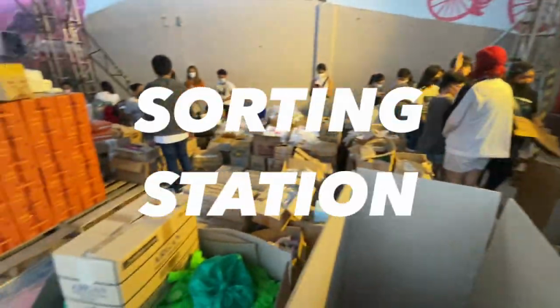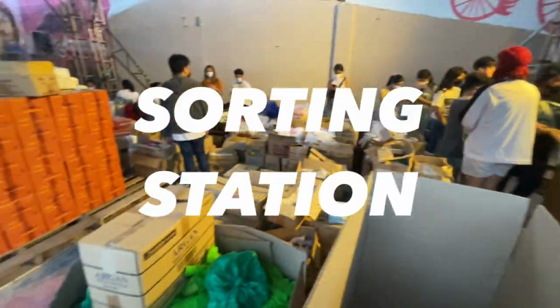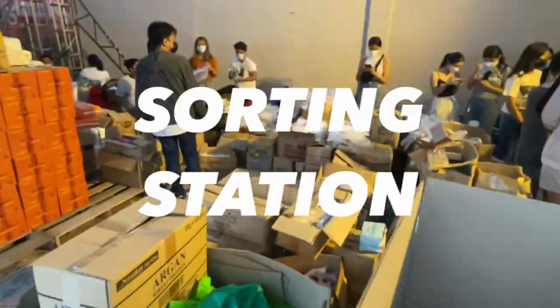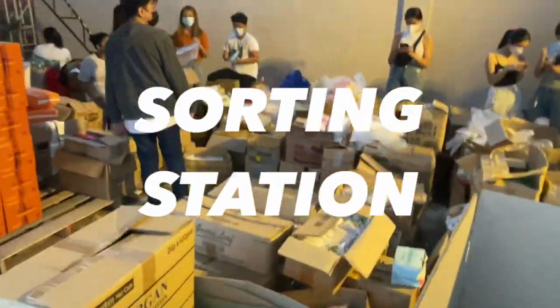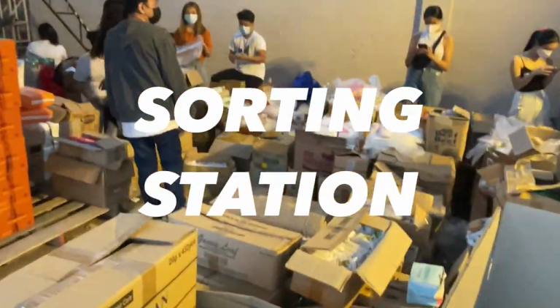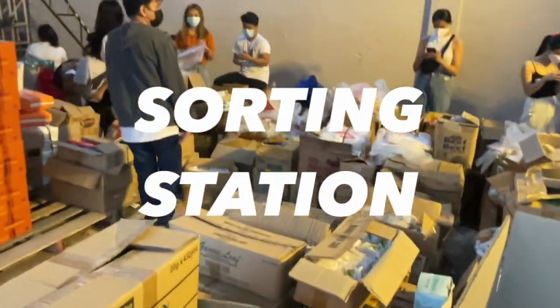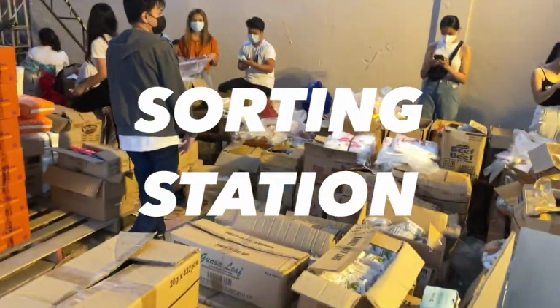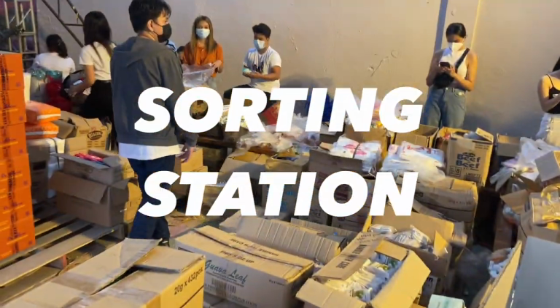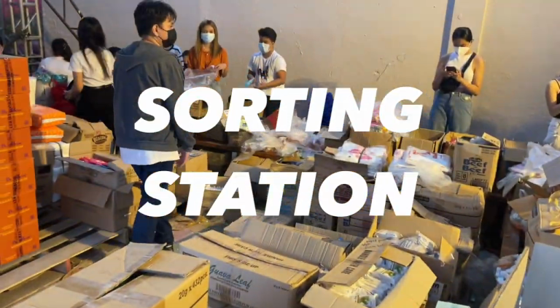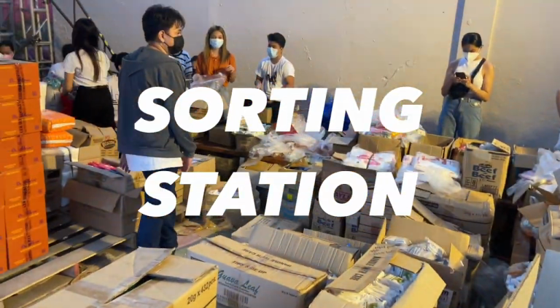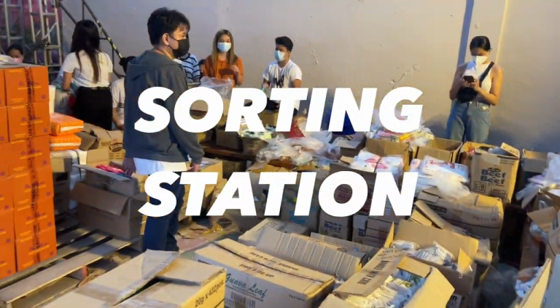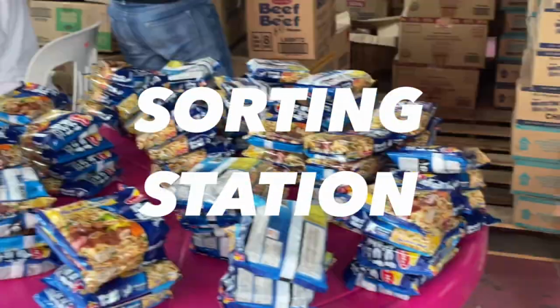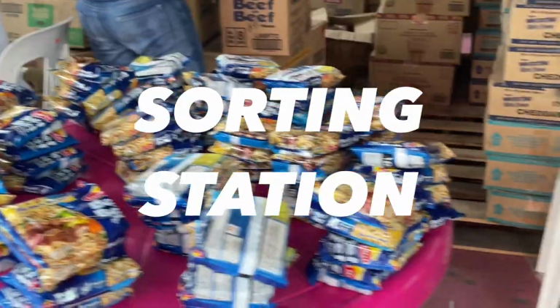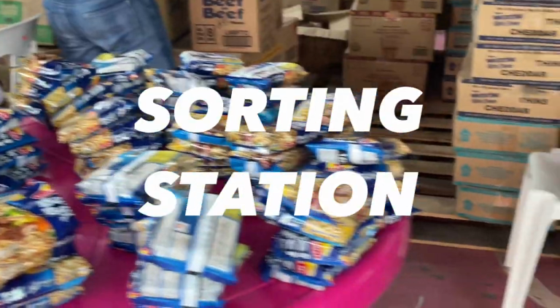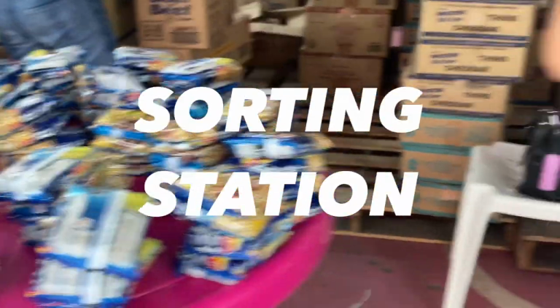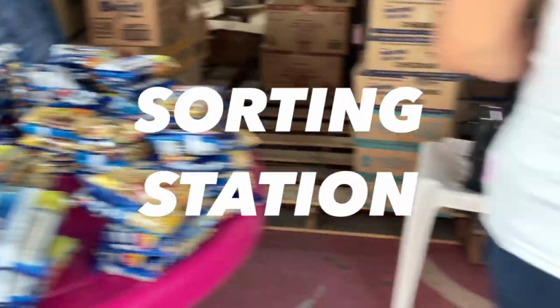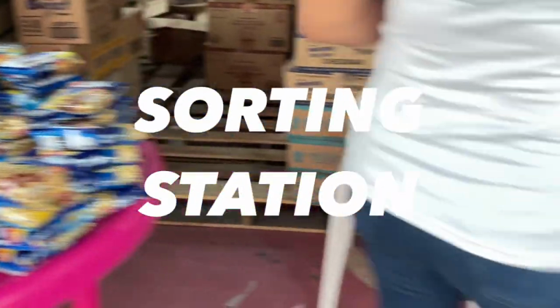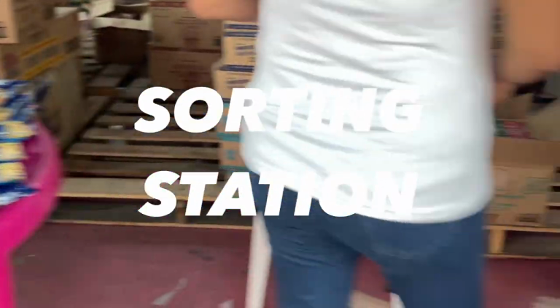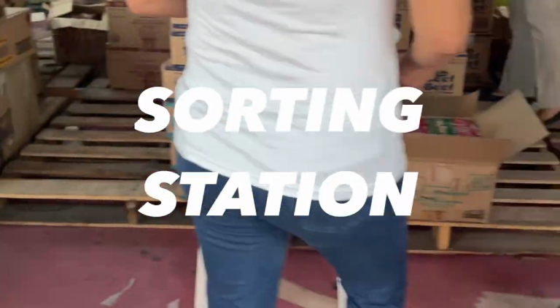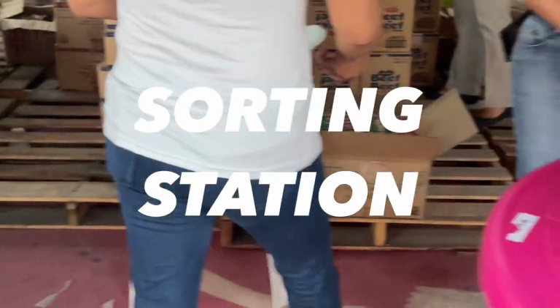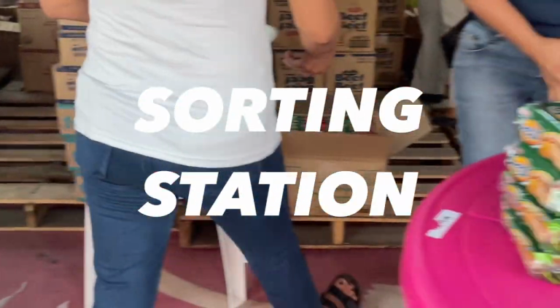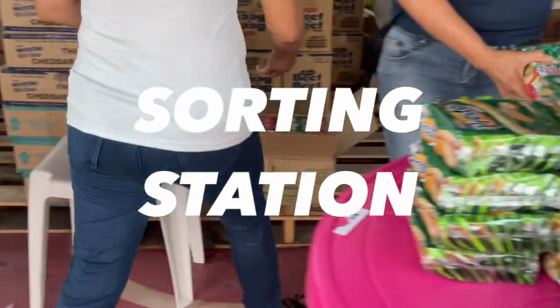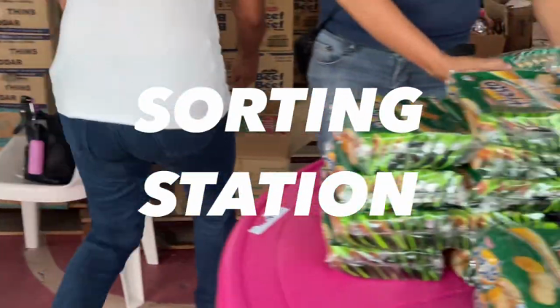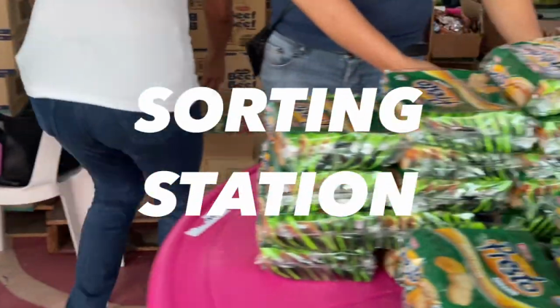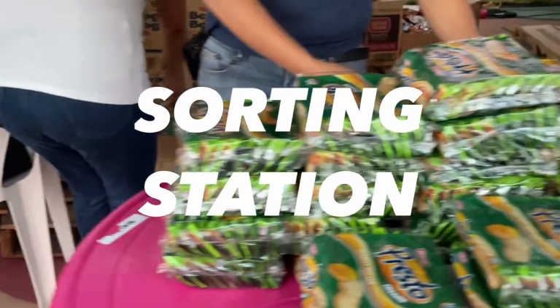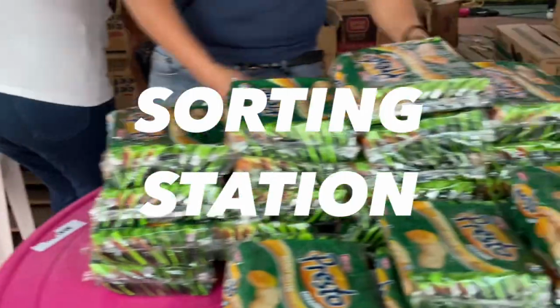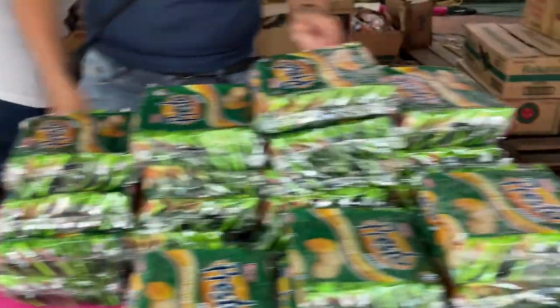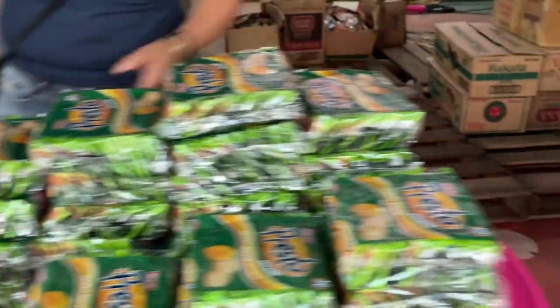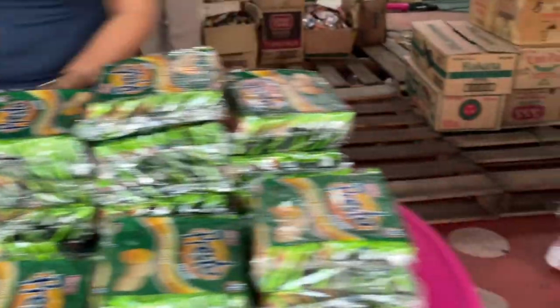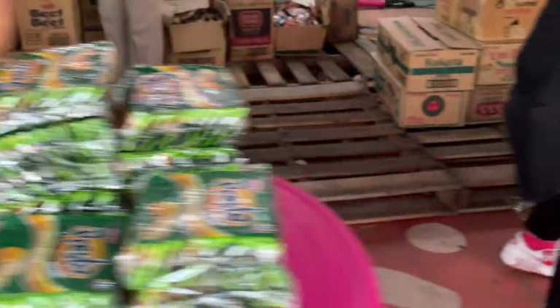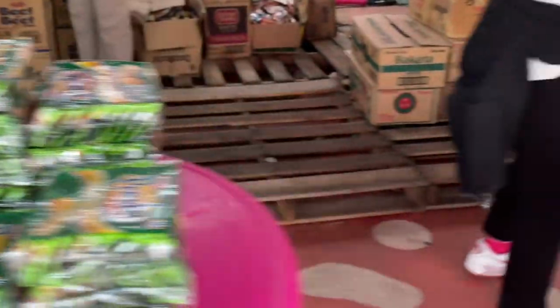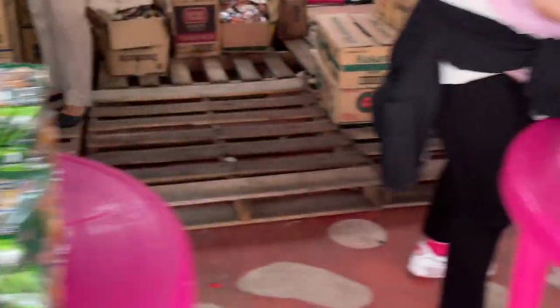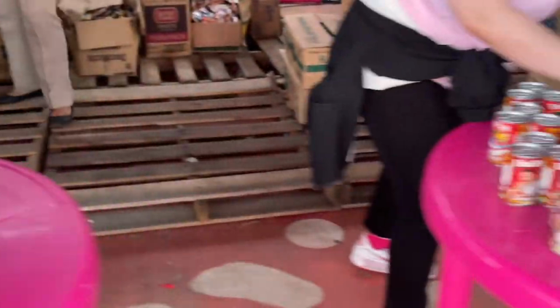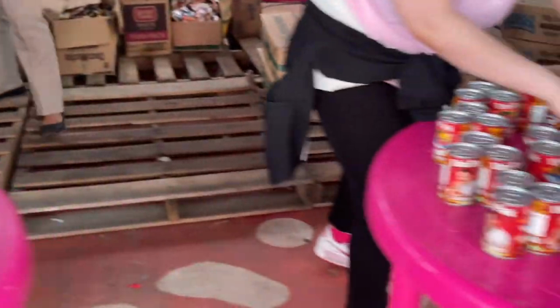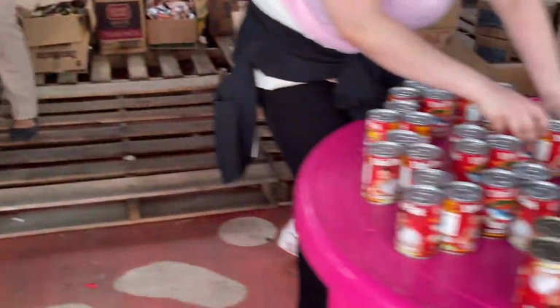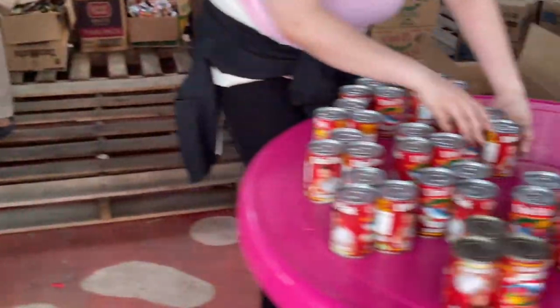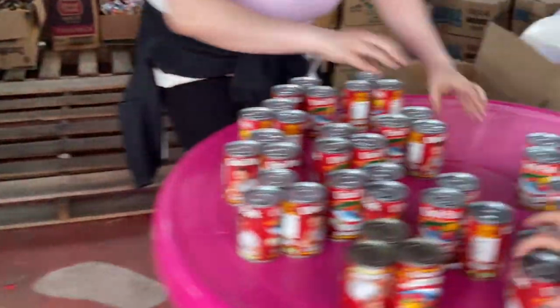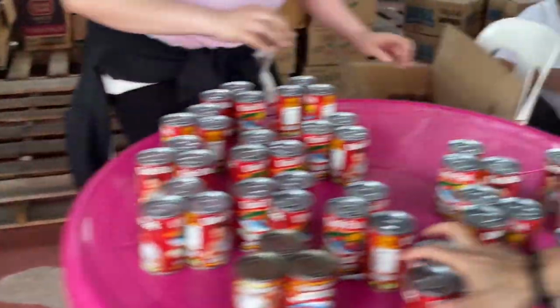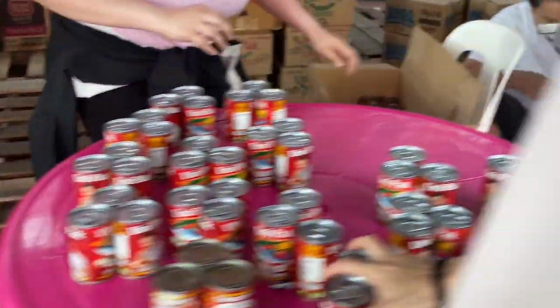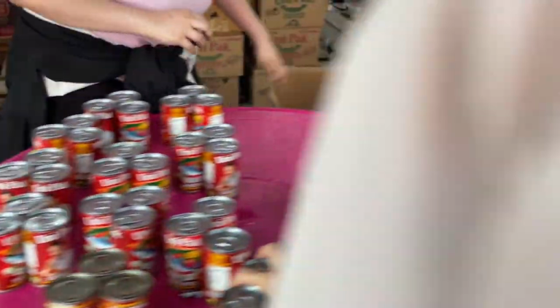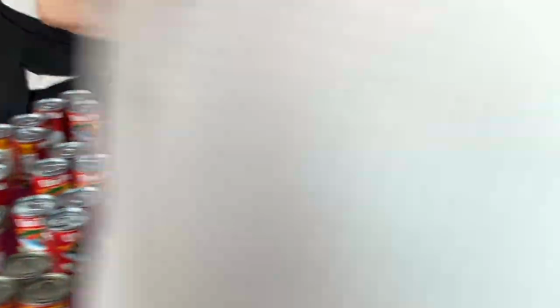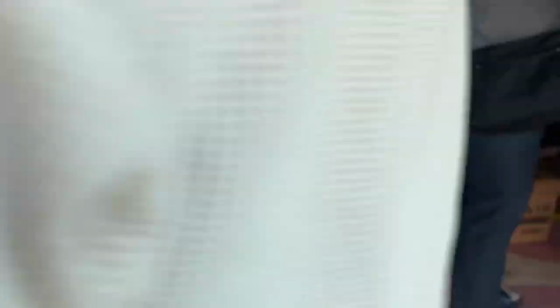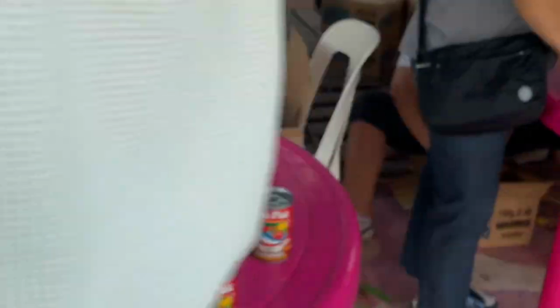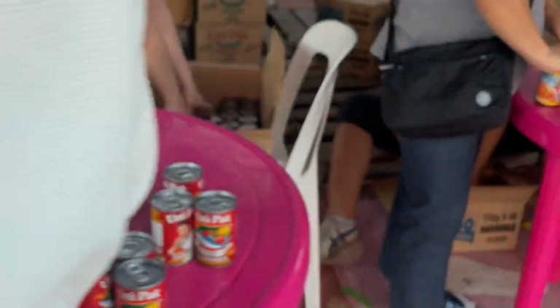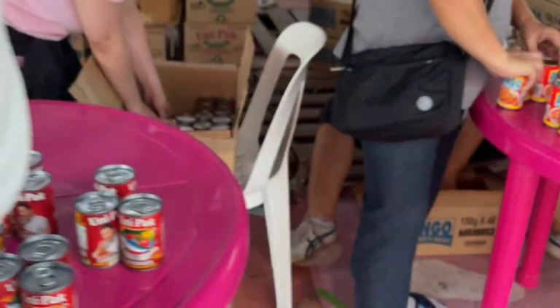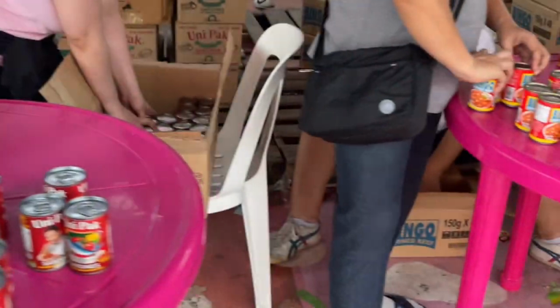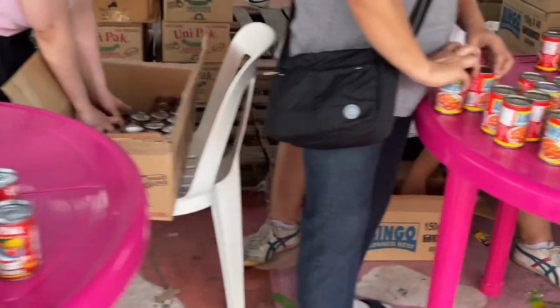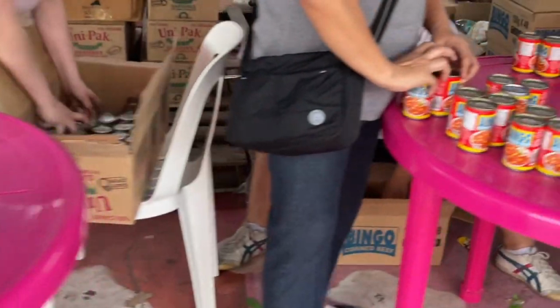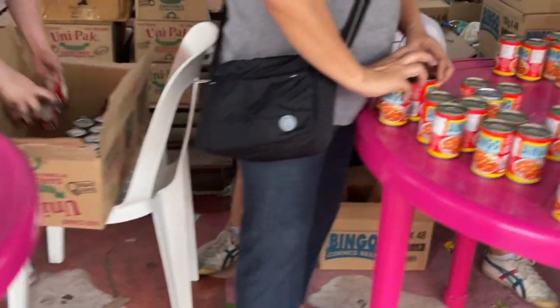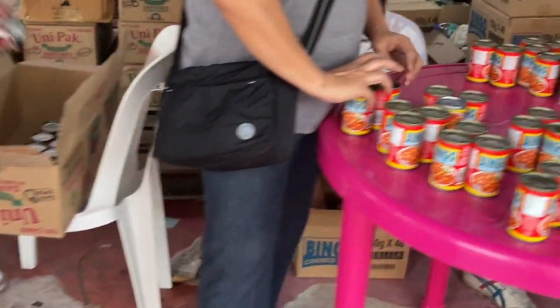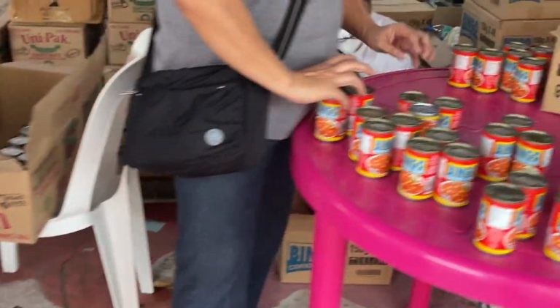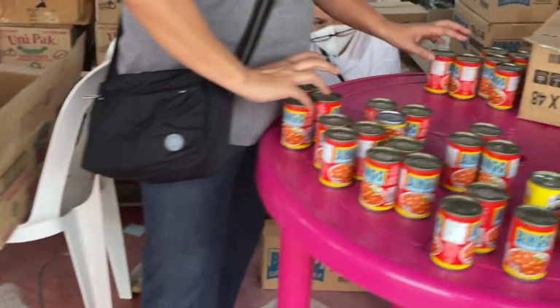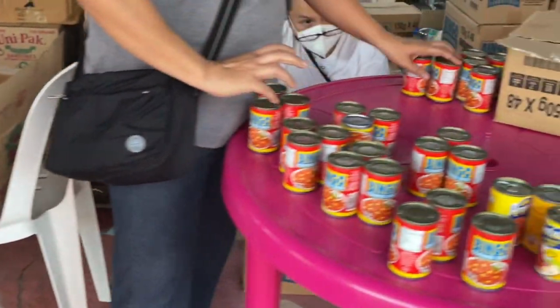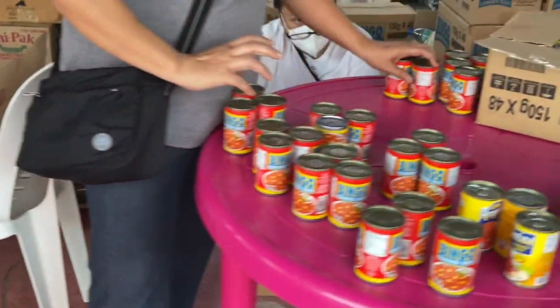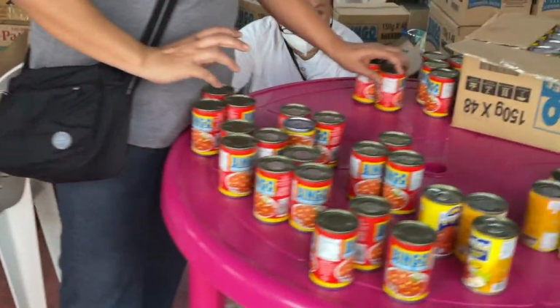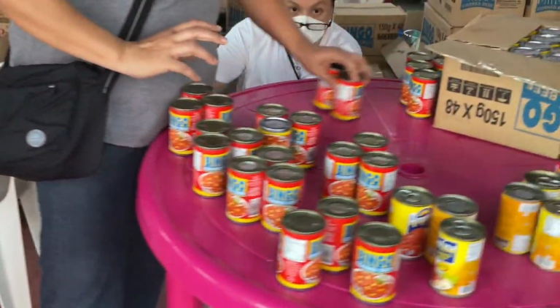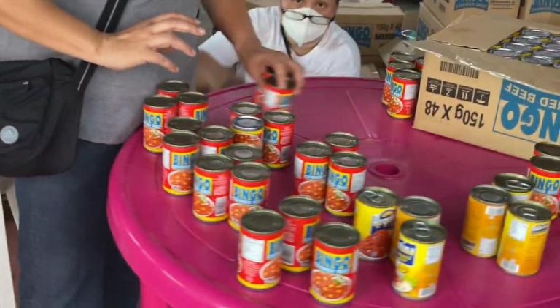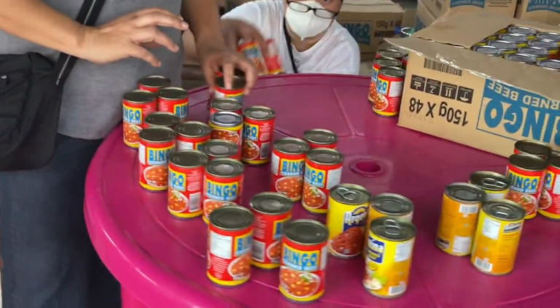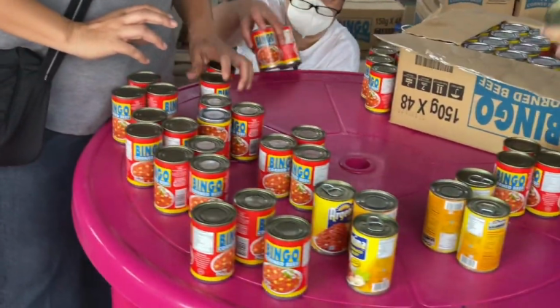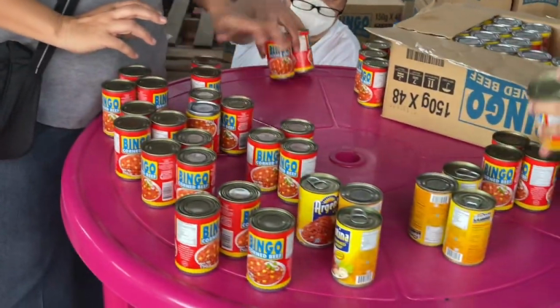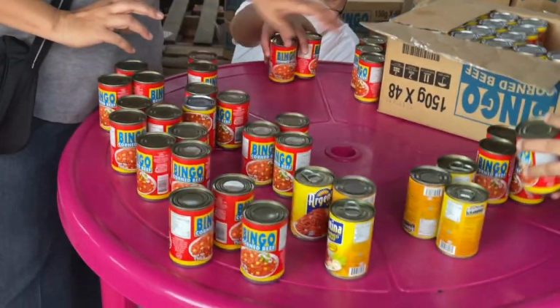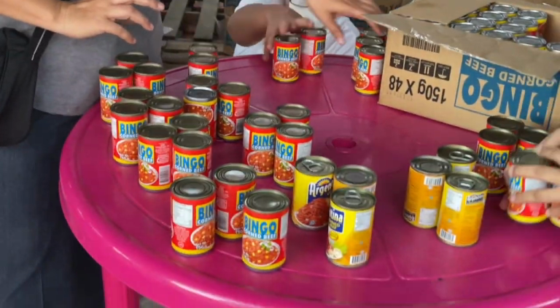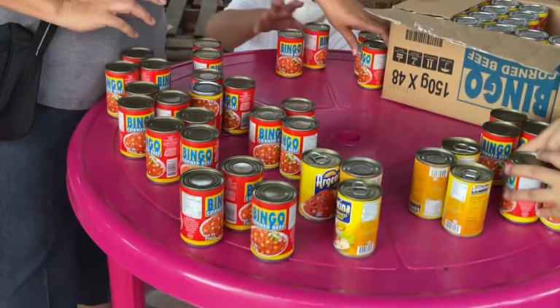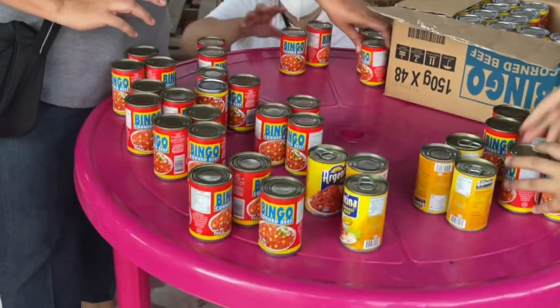Ito naman yung ating sorting area. Sinusort dito ang mga items, katulad nyan, para madali itong ma-repack.